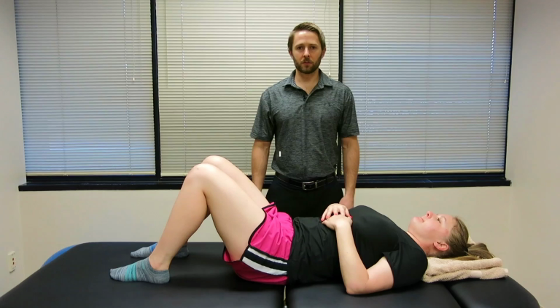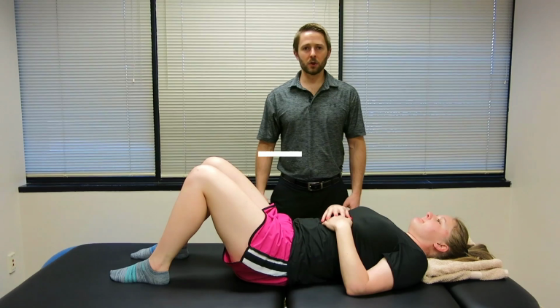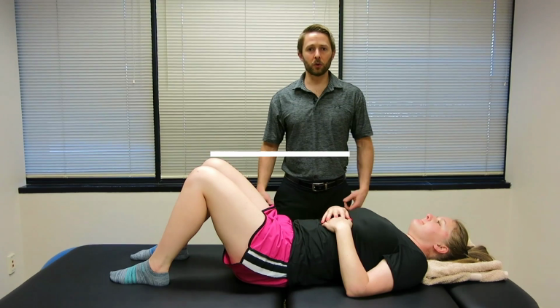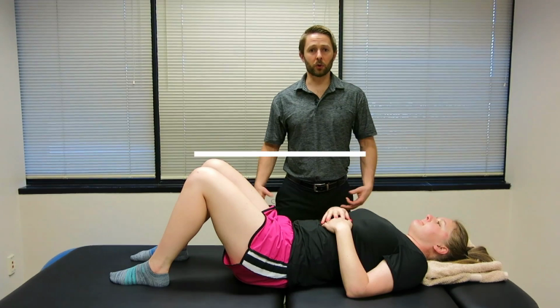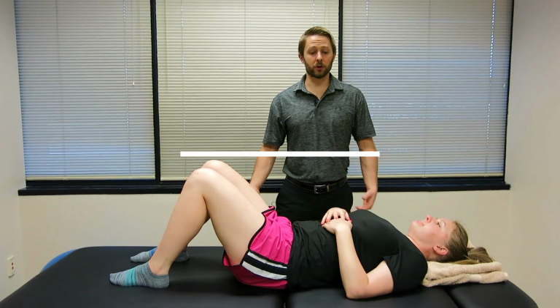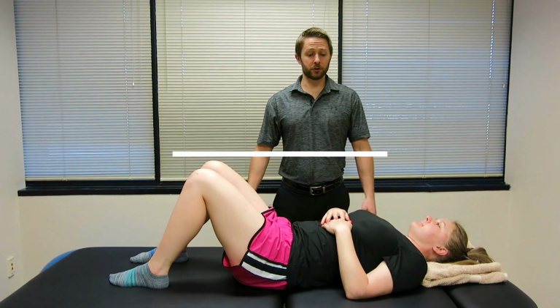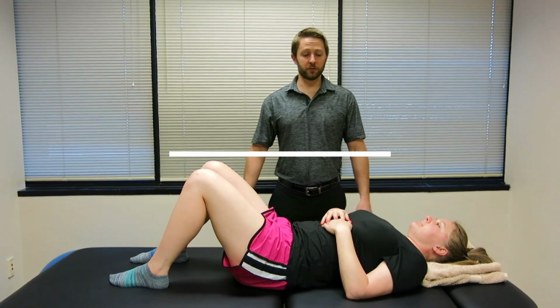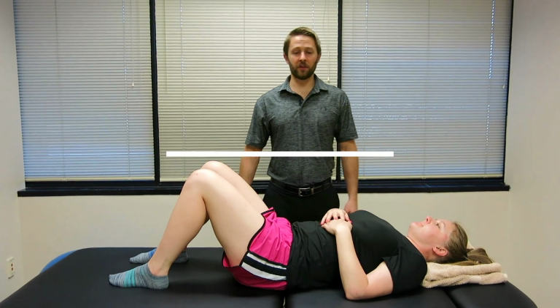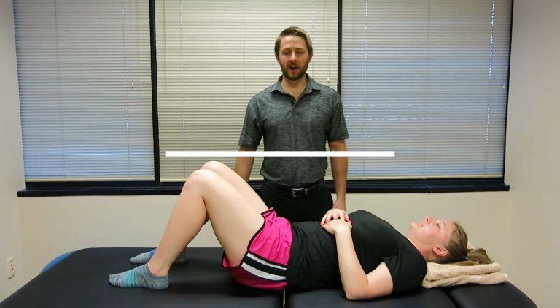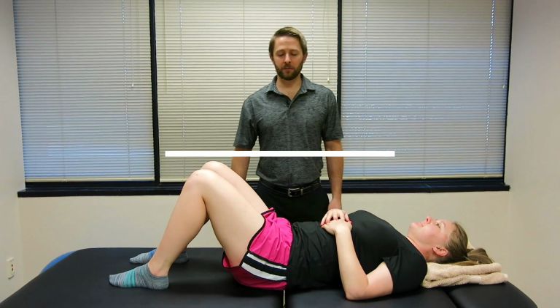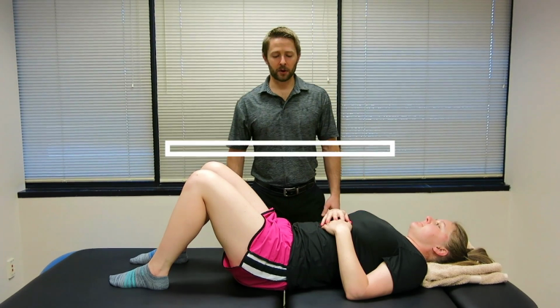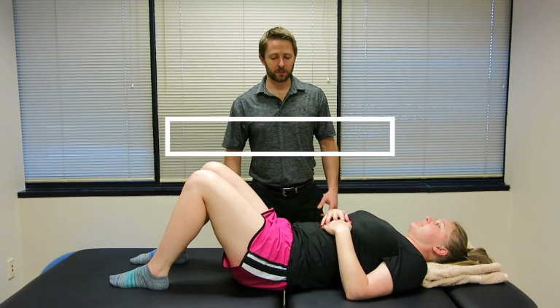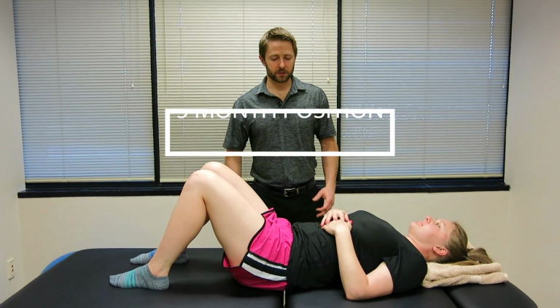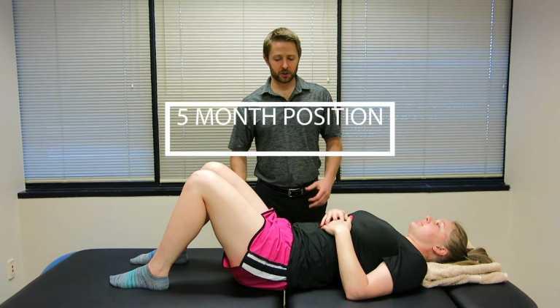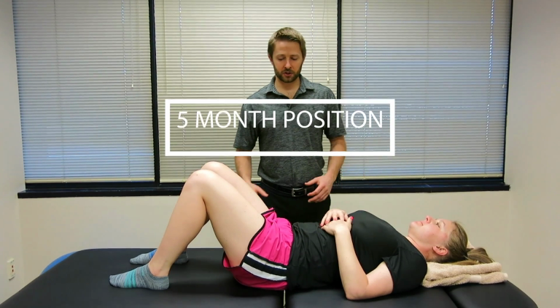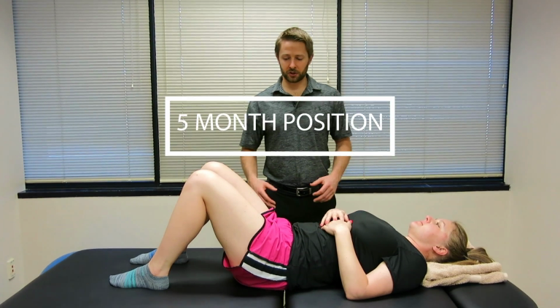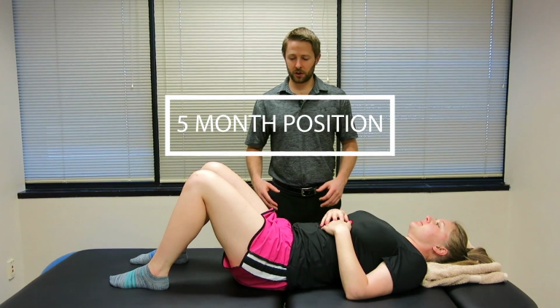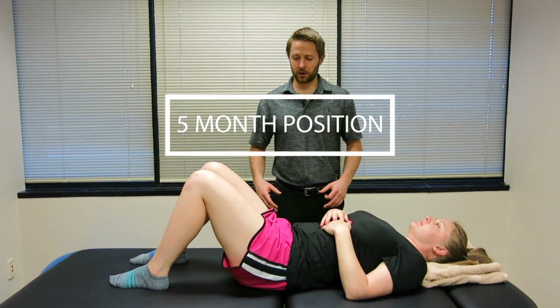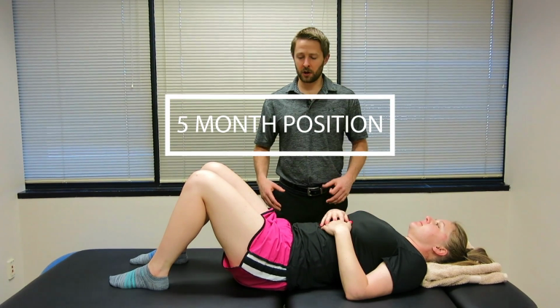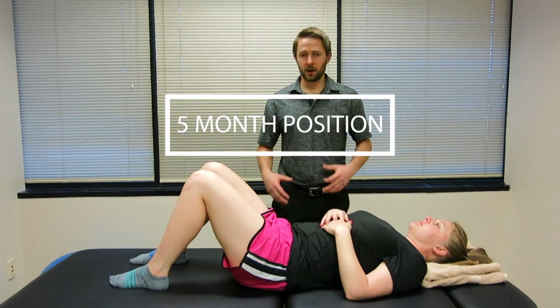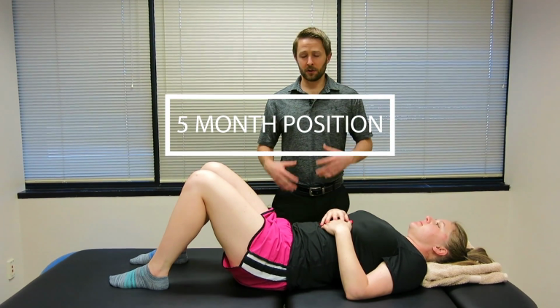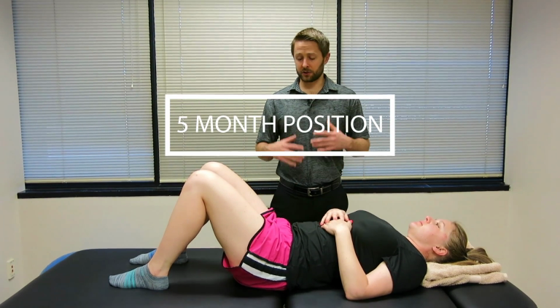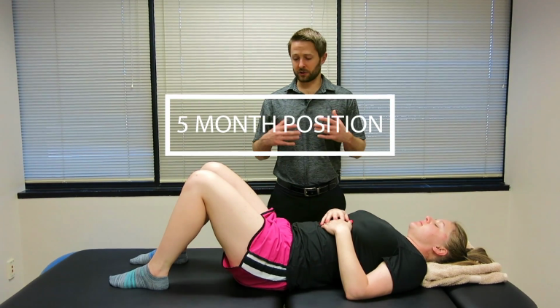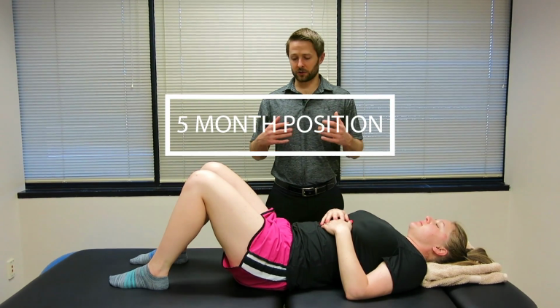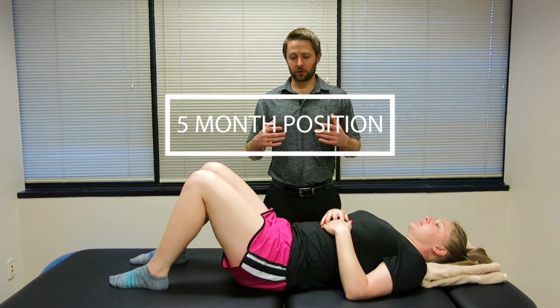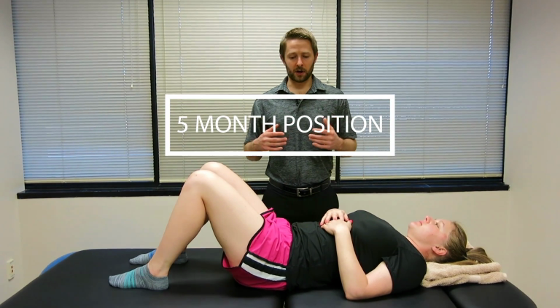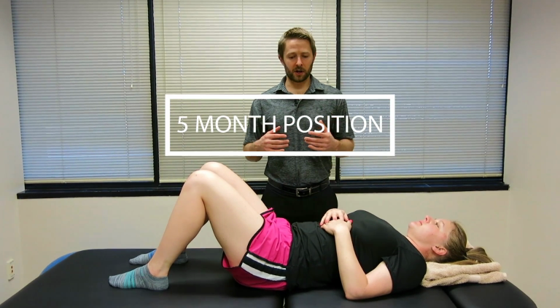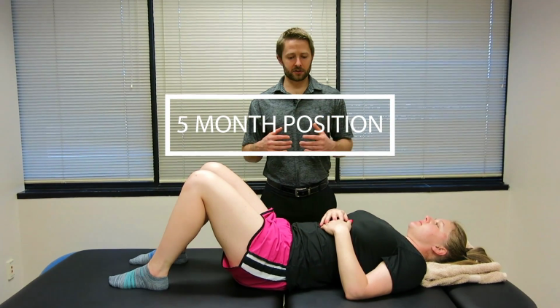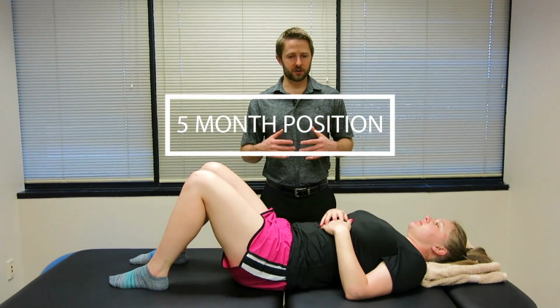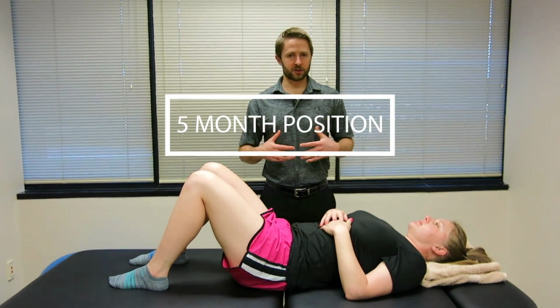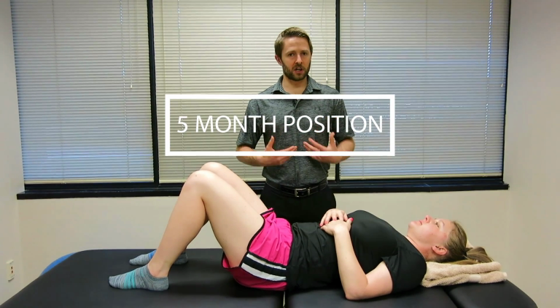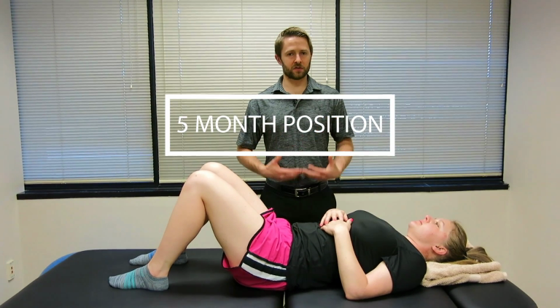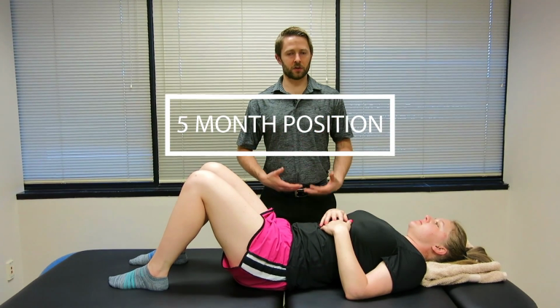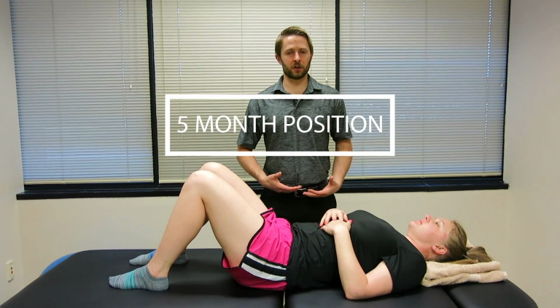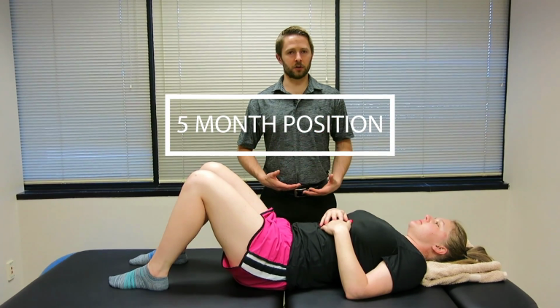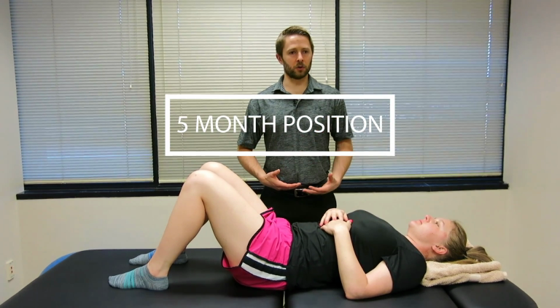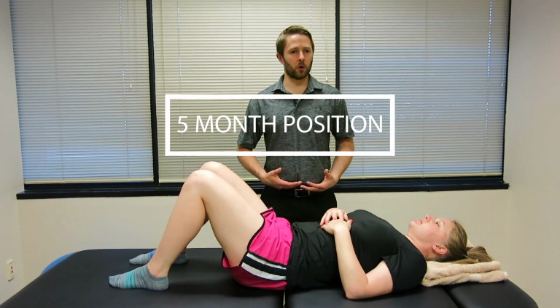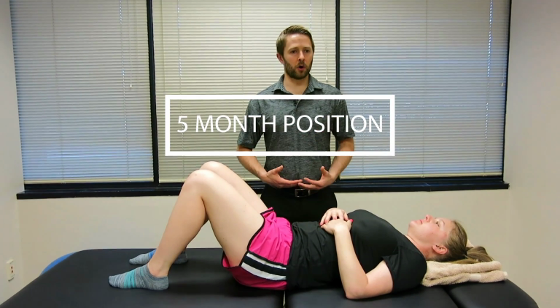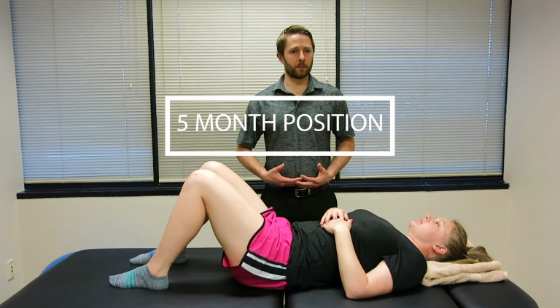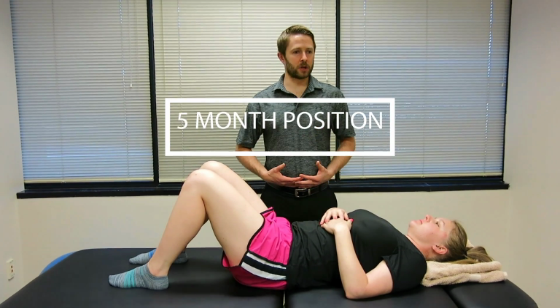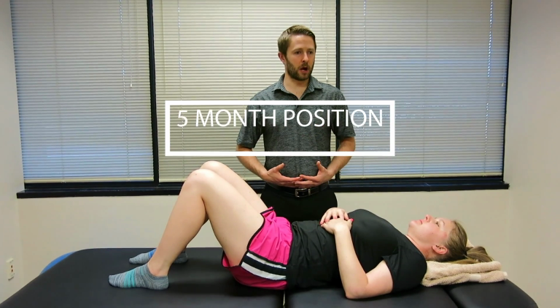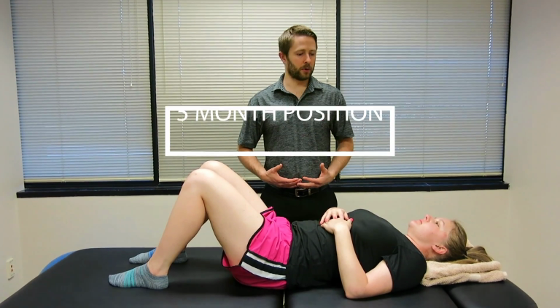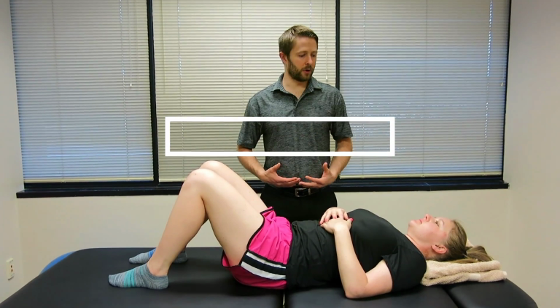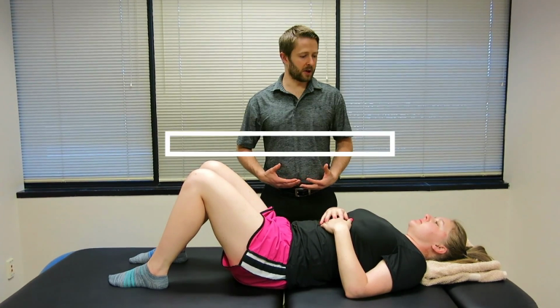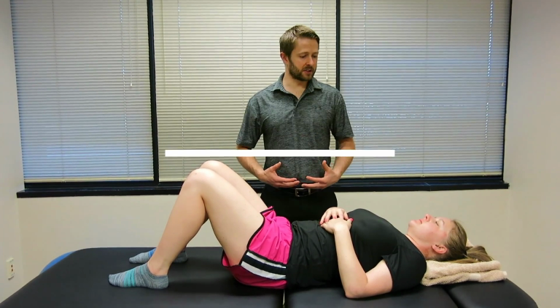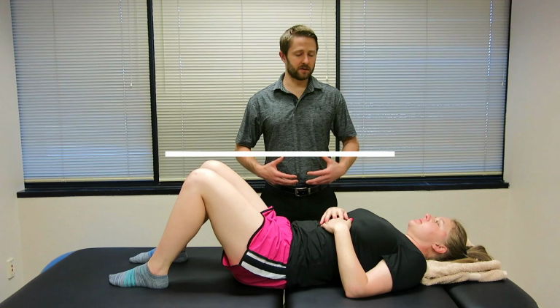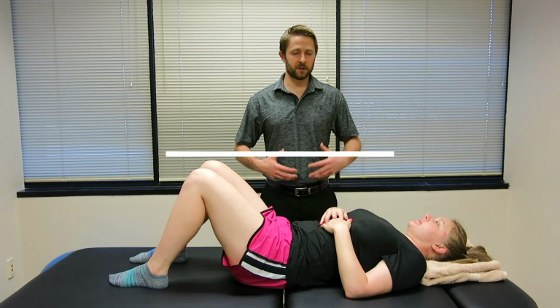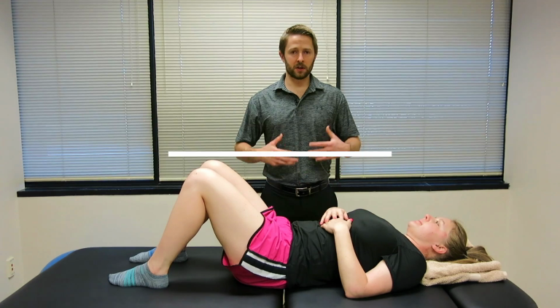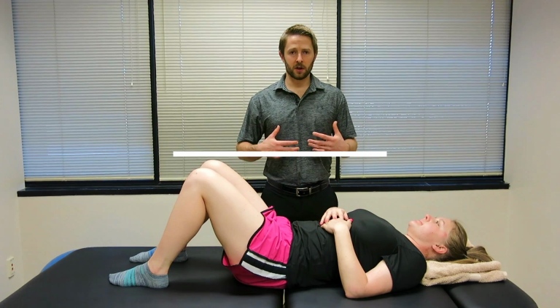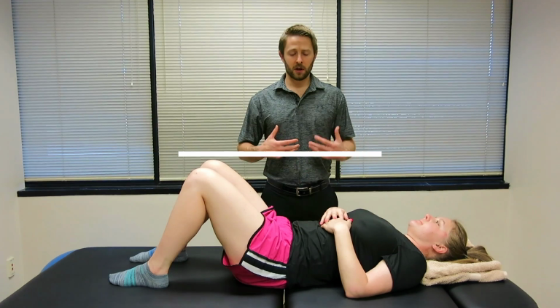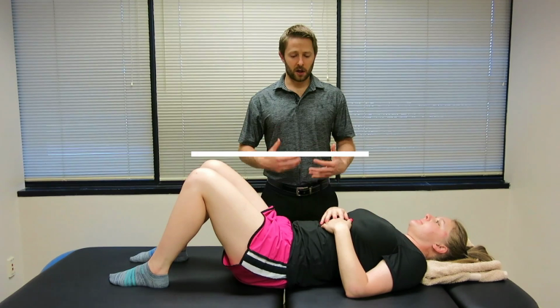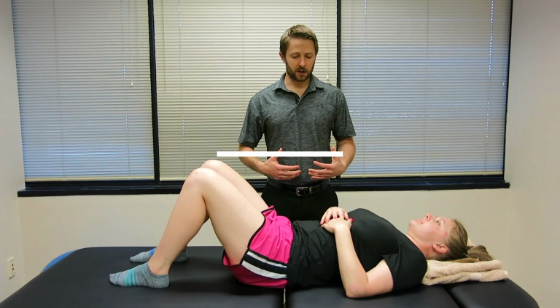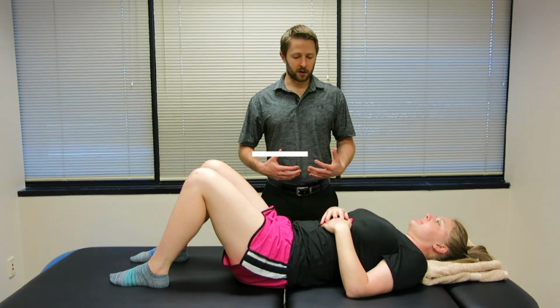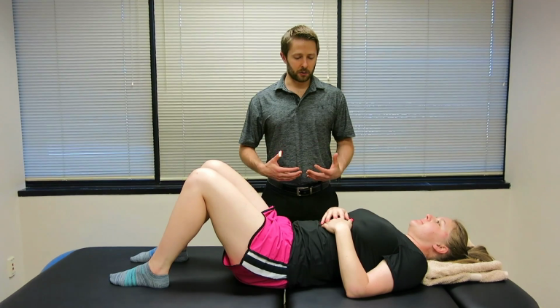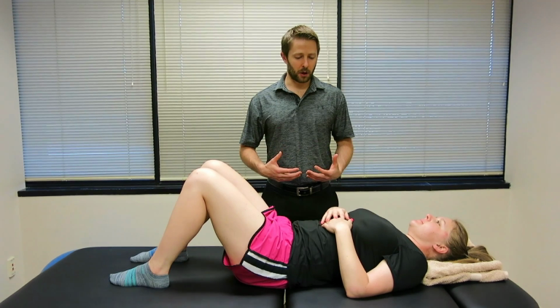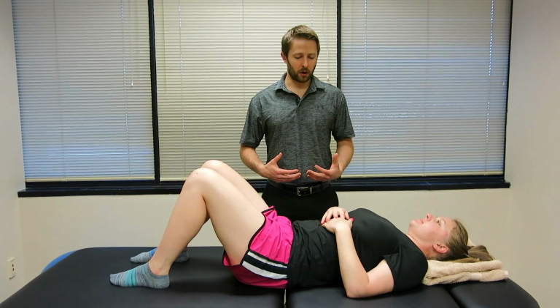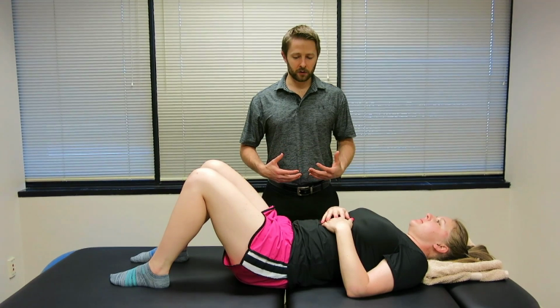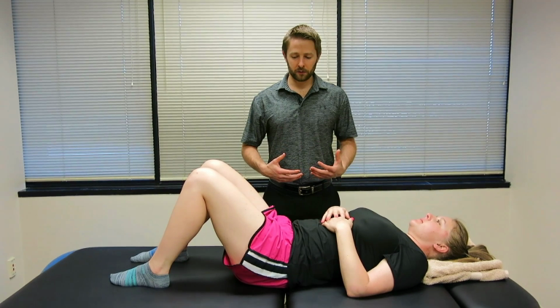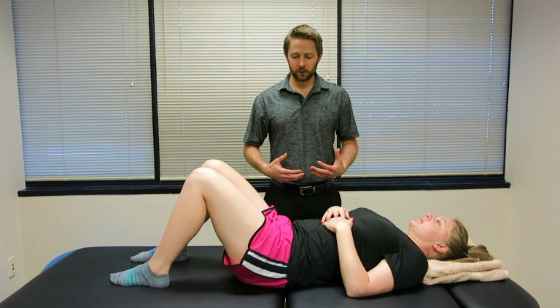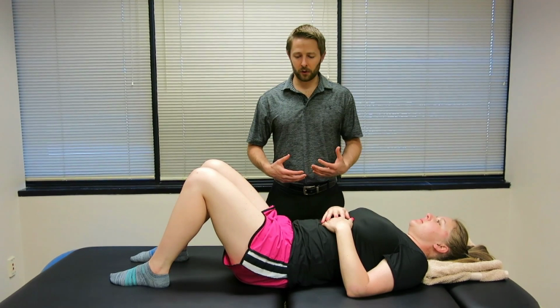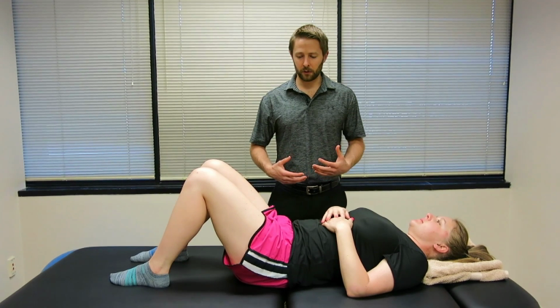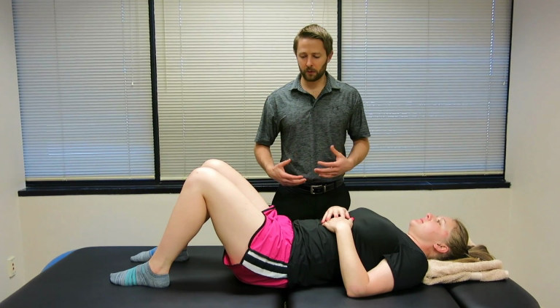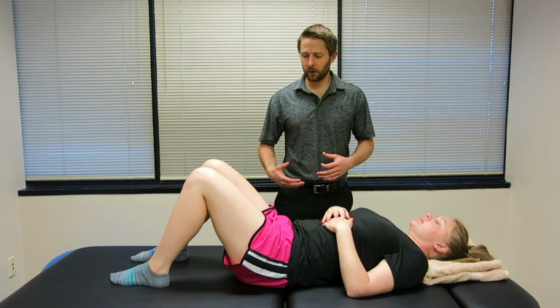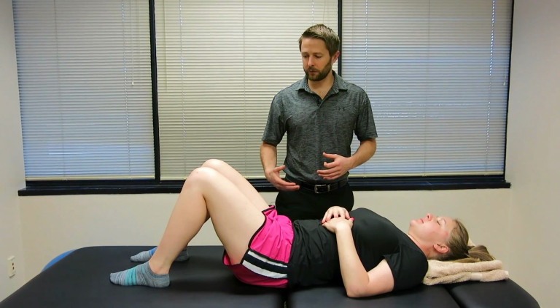We're going to do the five-month position here. This is a great exercise for getting lower abdominal activity and getting the pelvic floor involved.